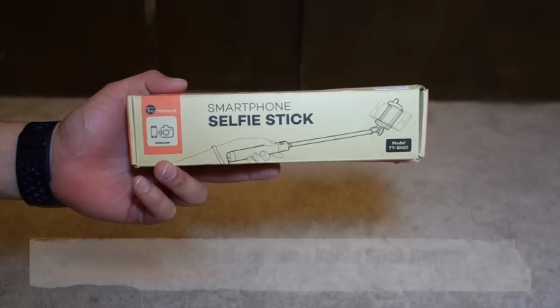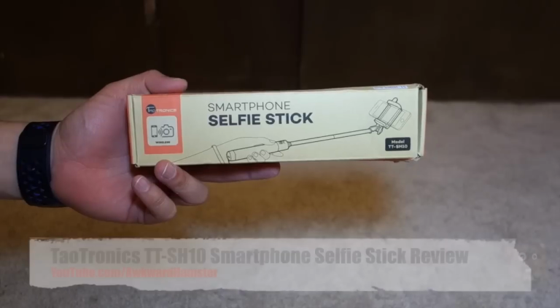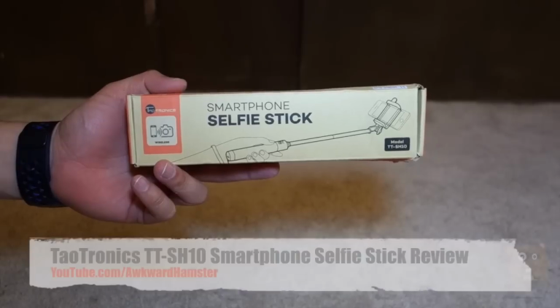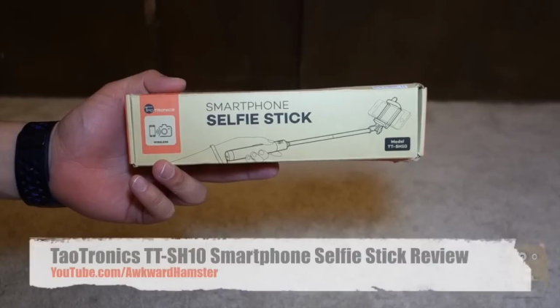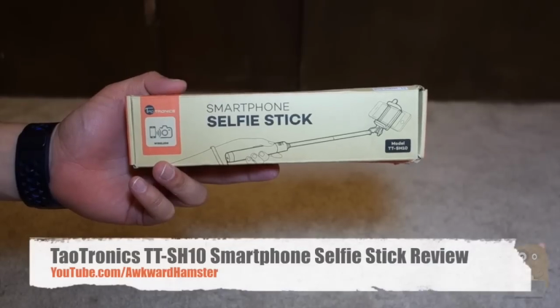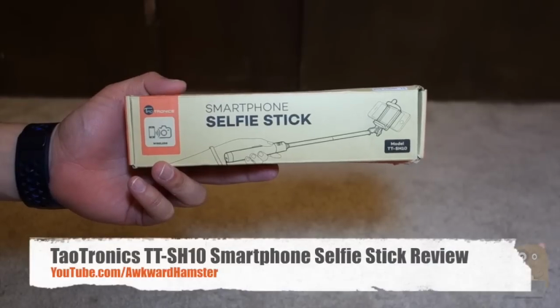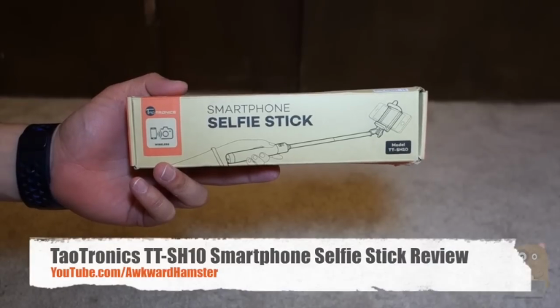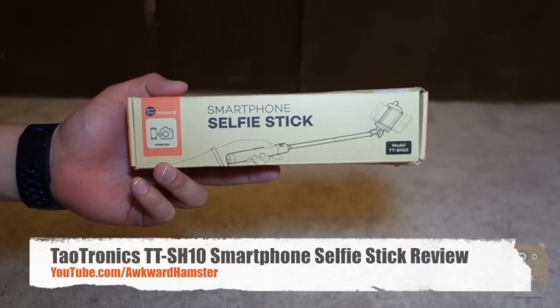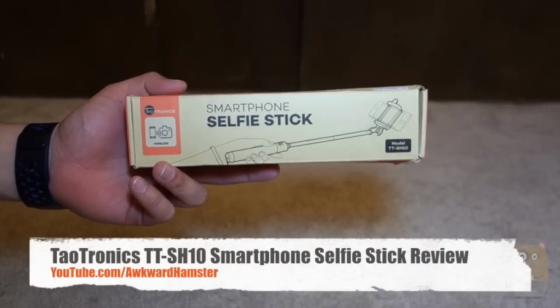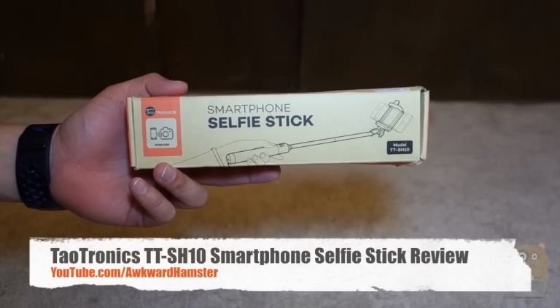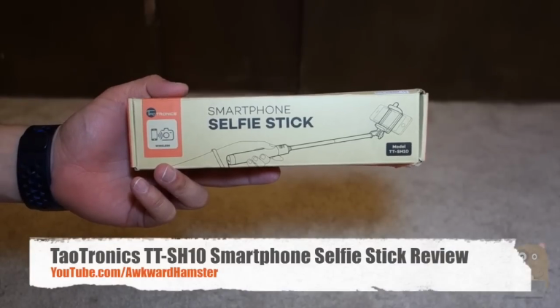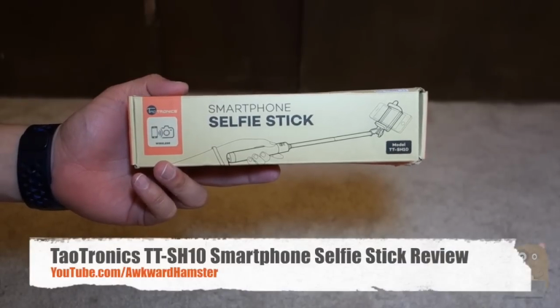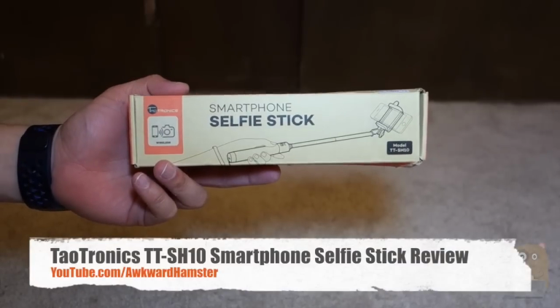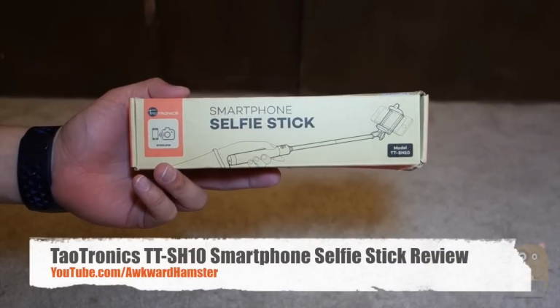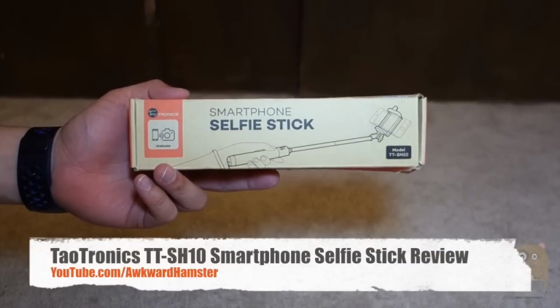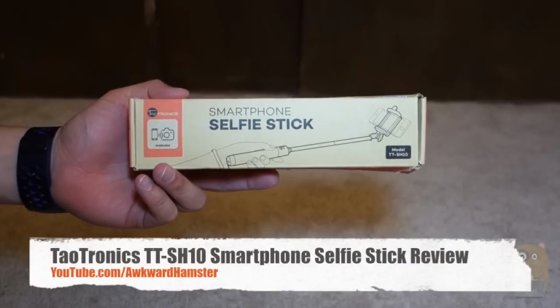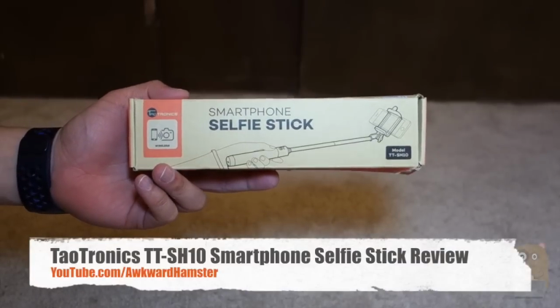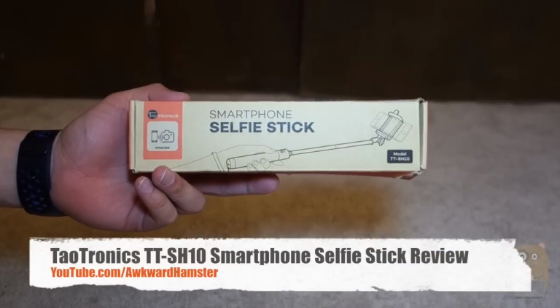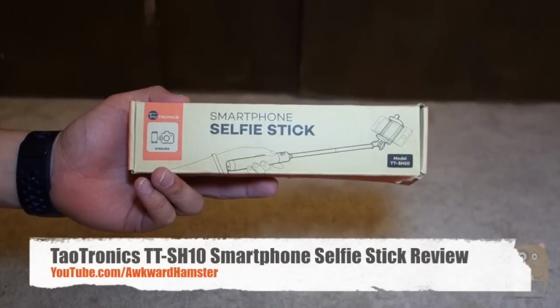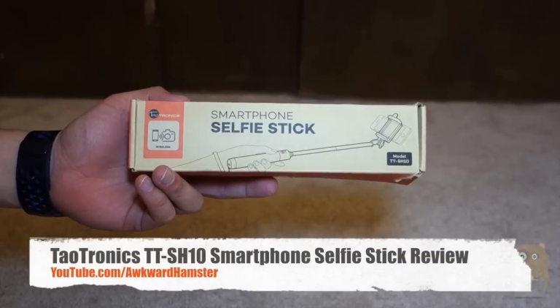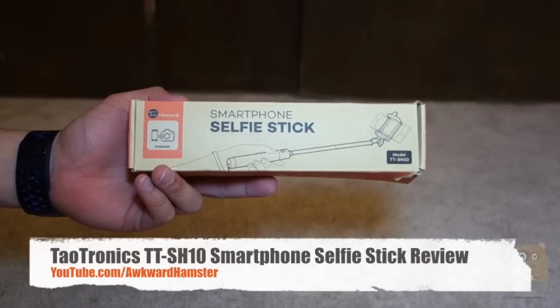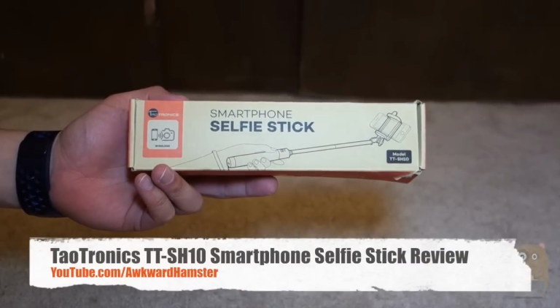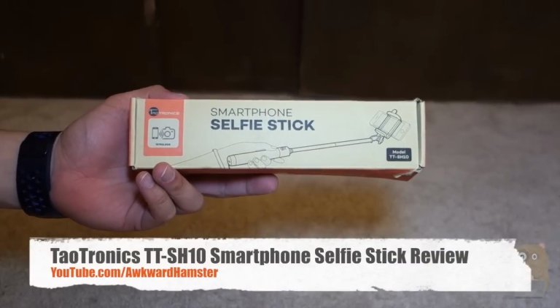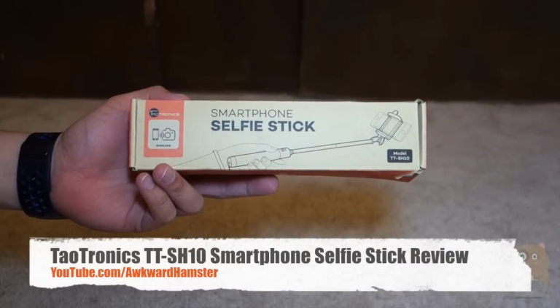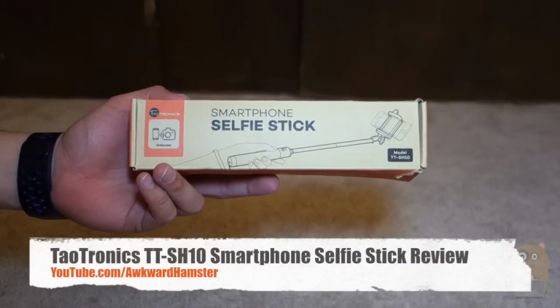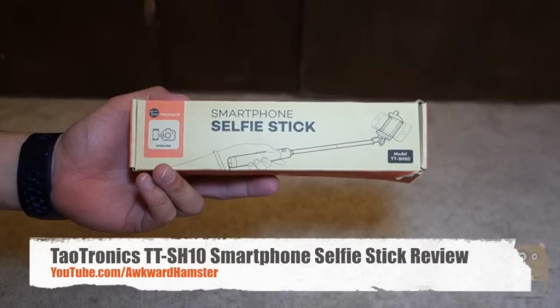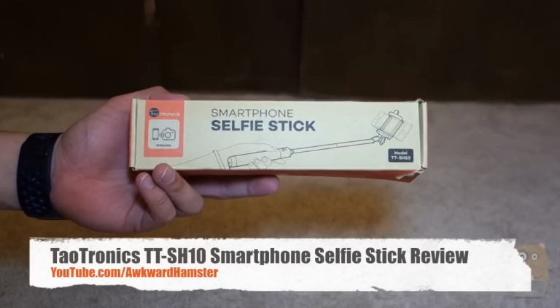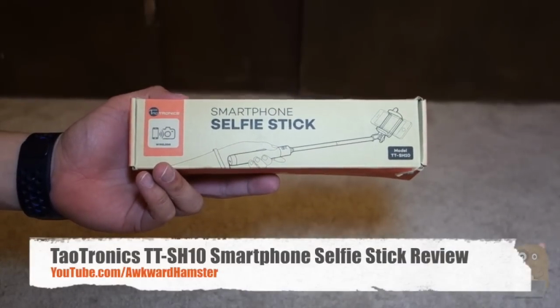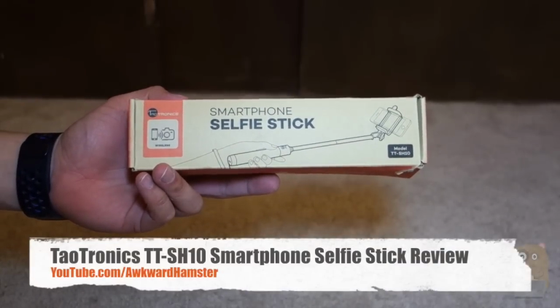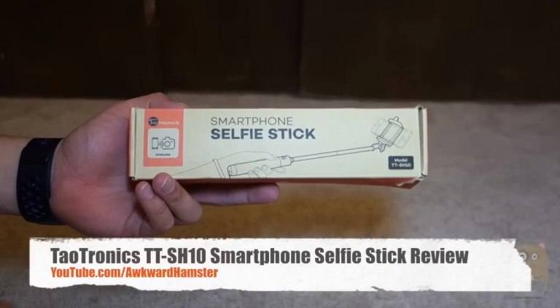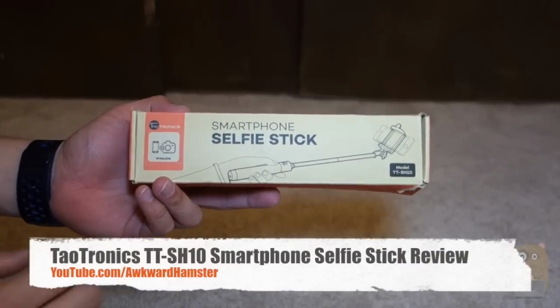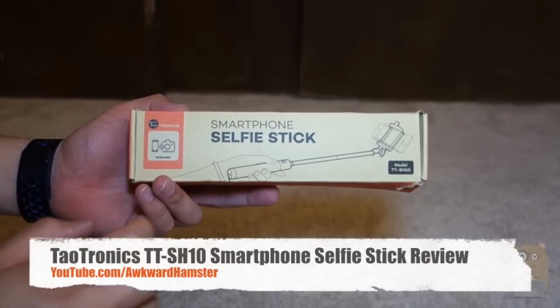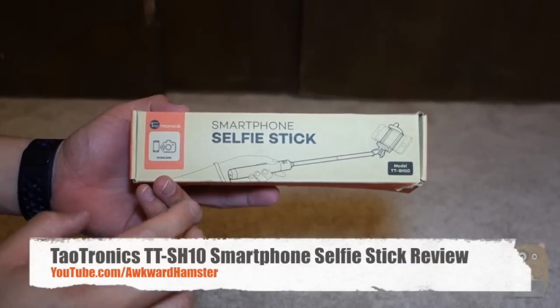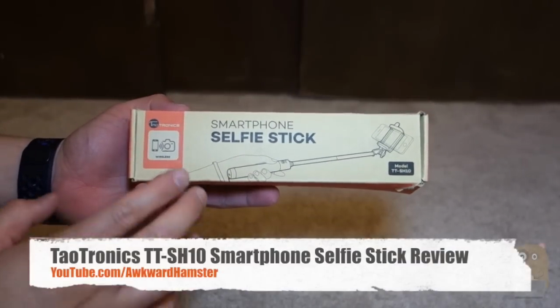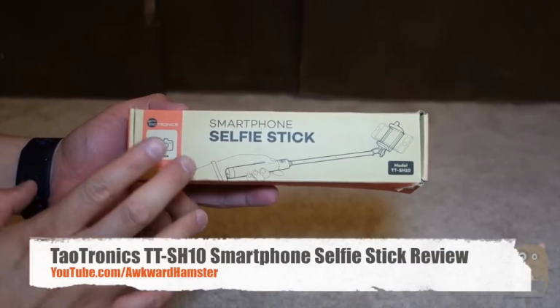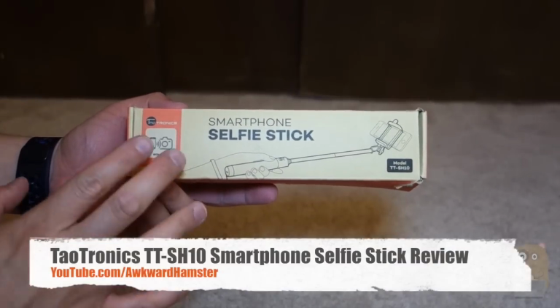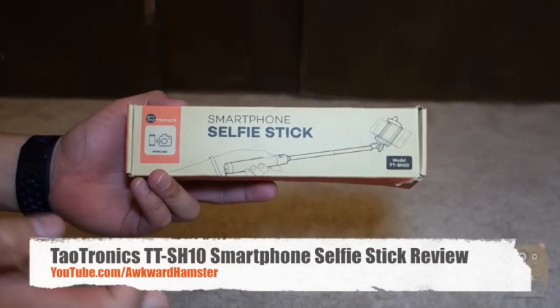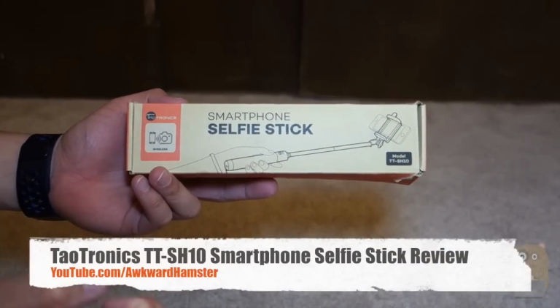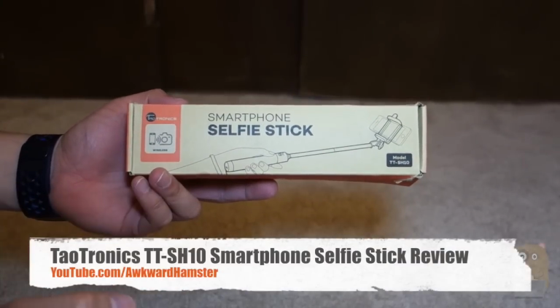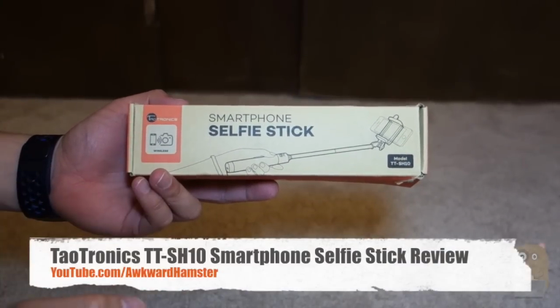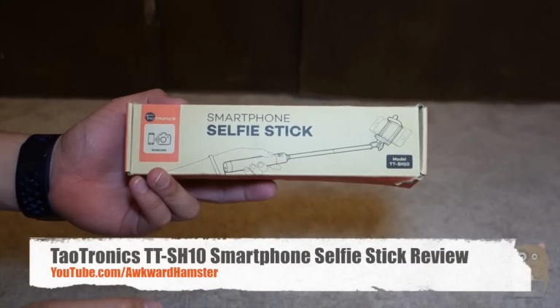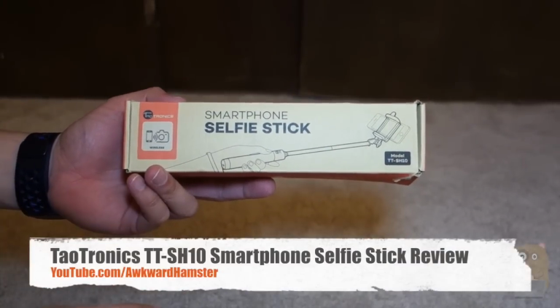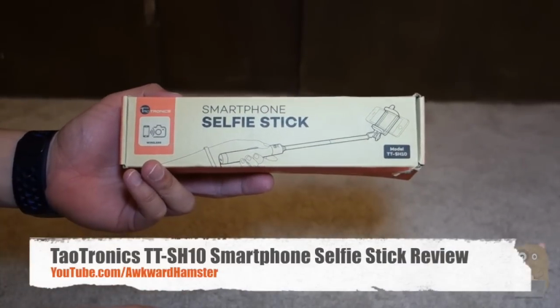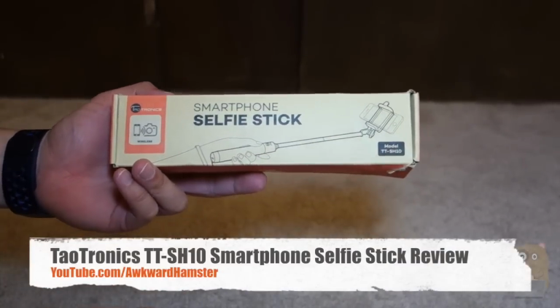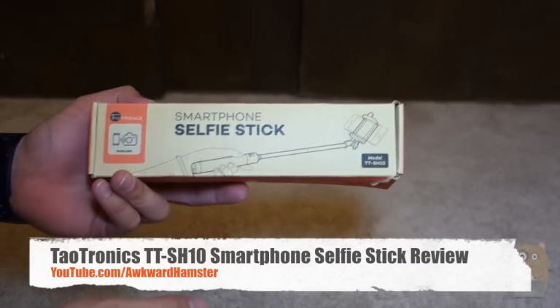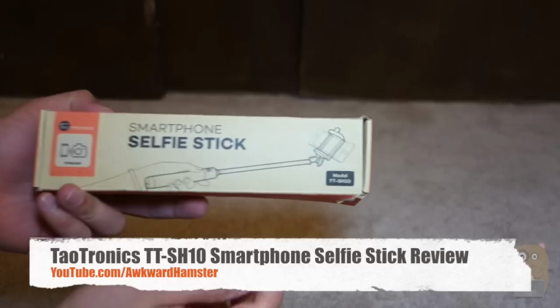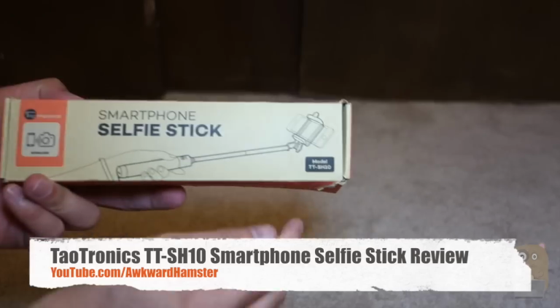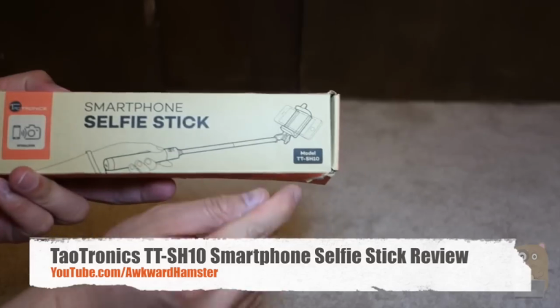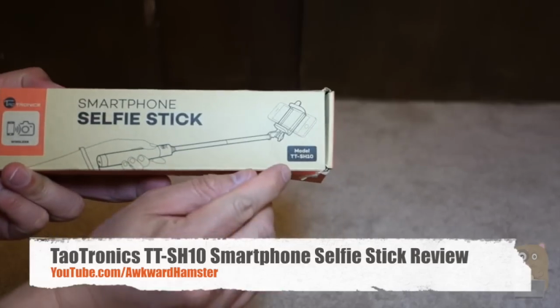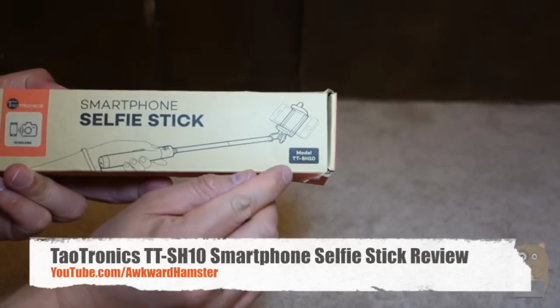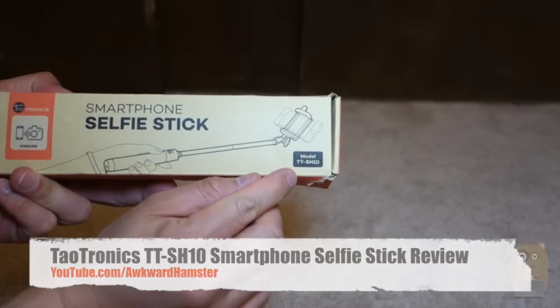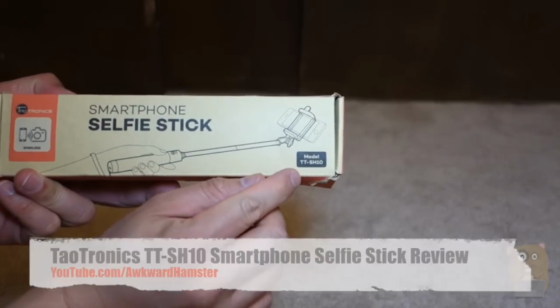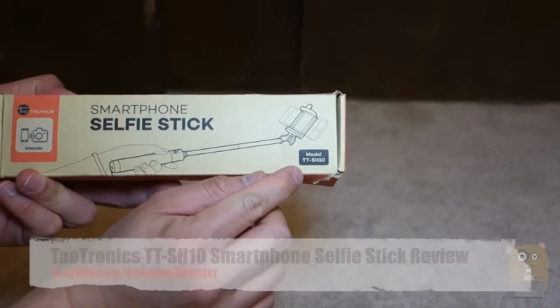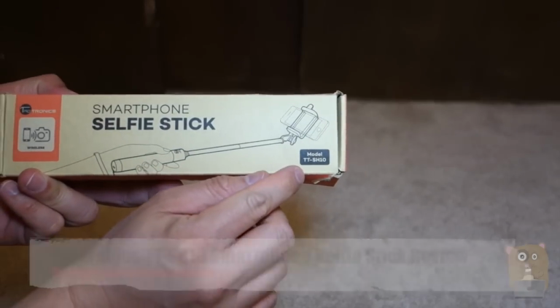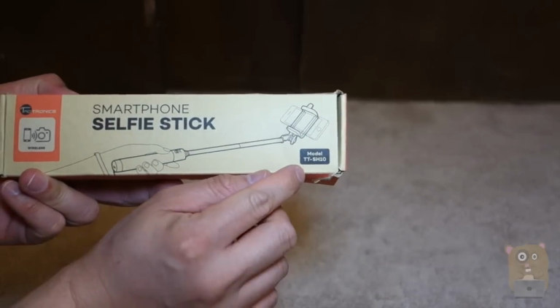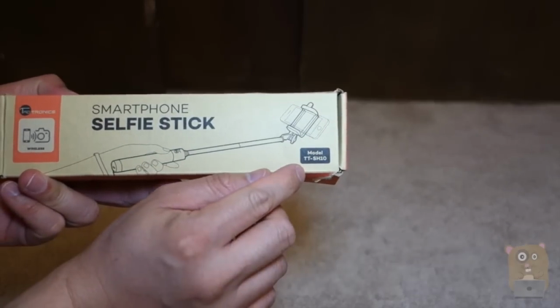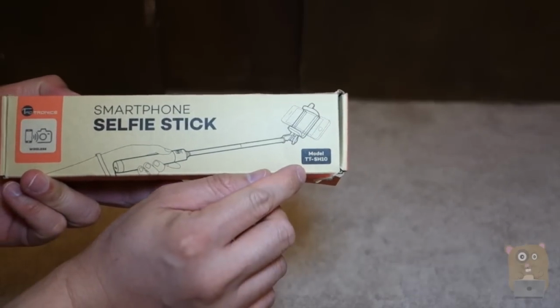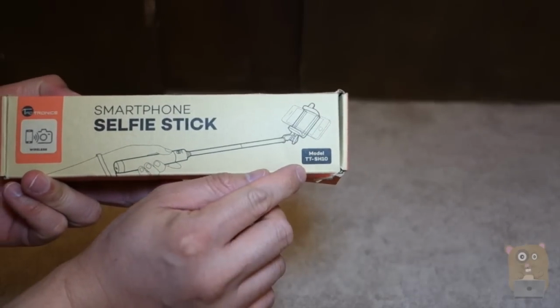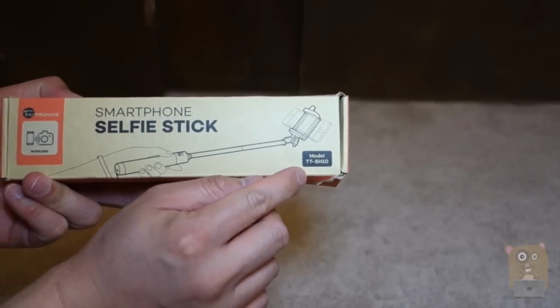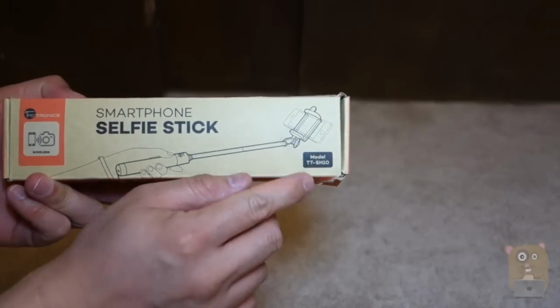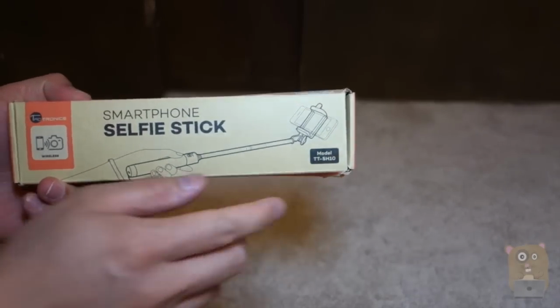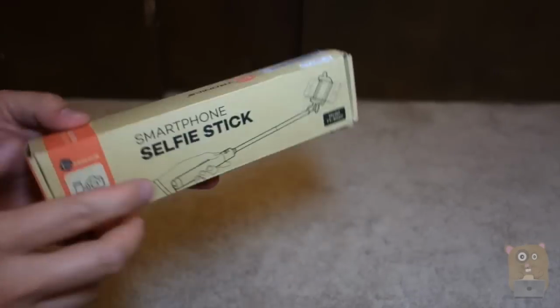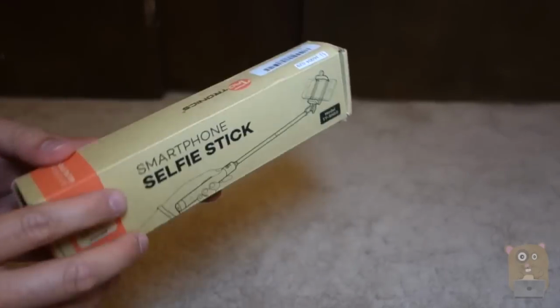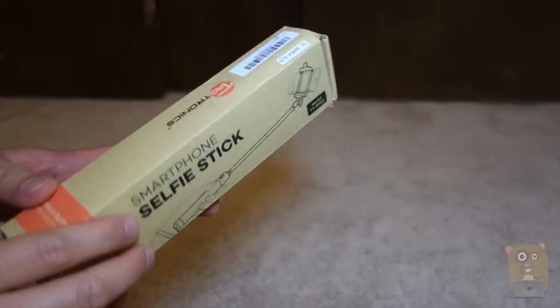Hi, welcome to Okra Hamster. Today I will be taking a look at this Selfie Stick by Tautronics. The model is TT-SH10.